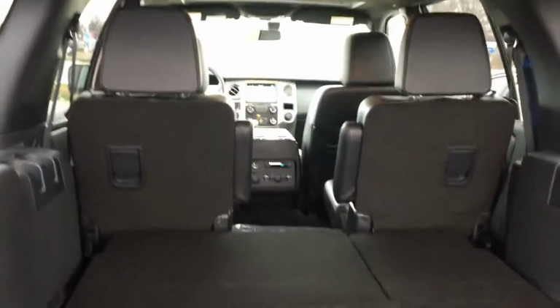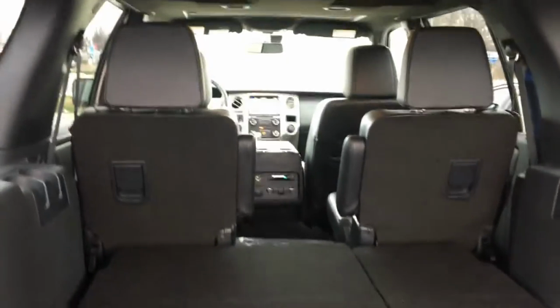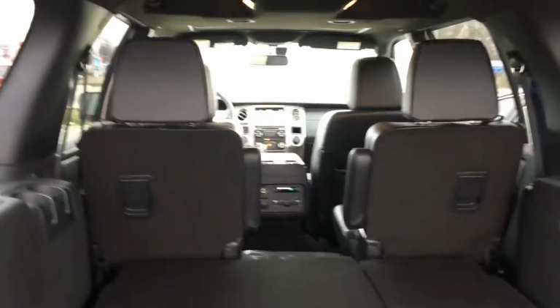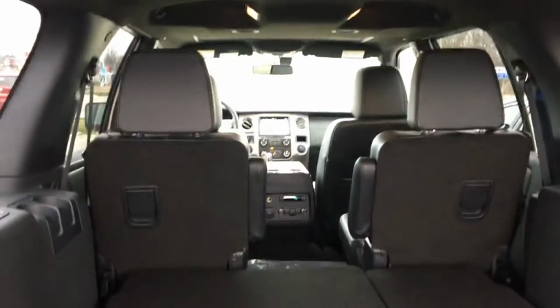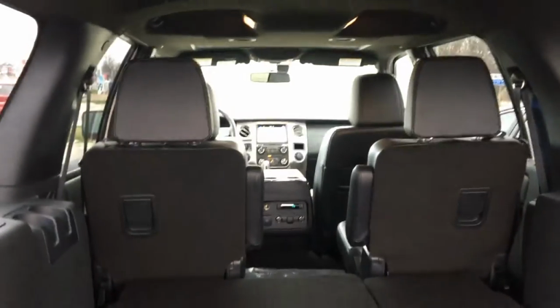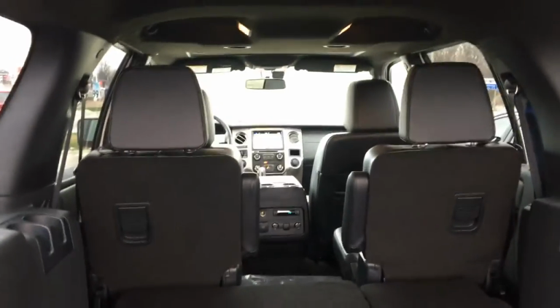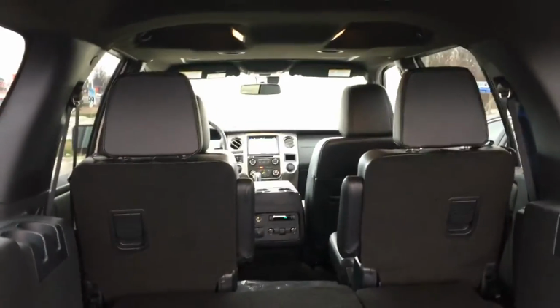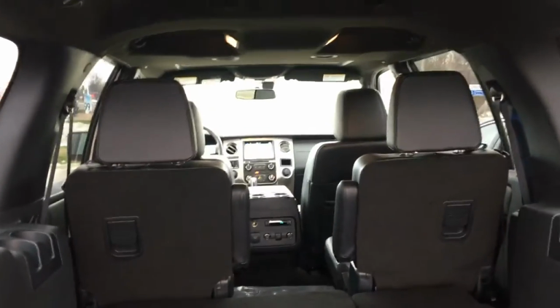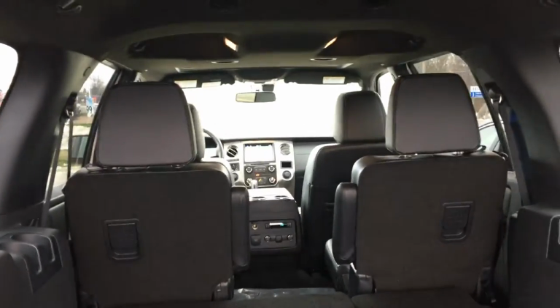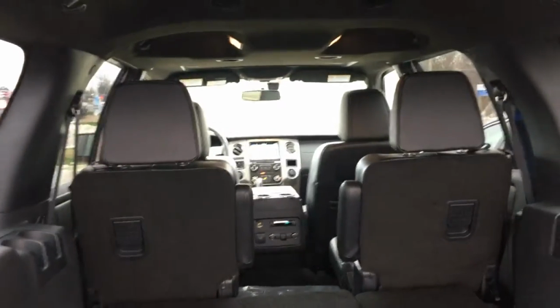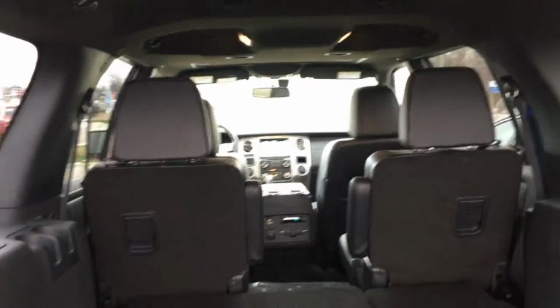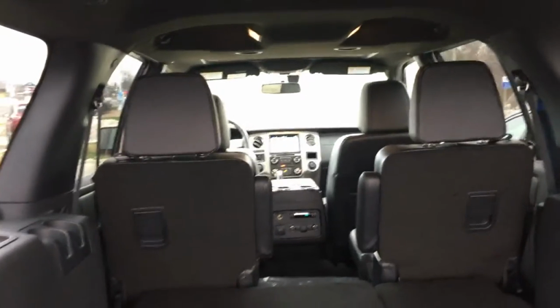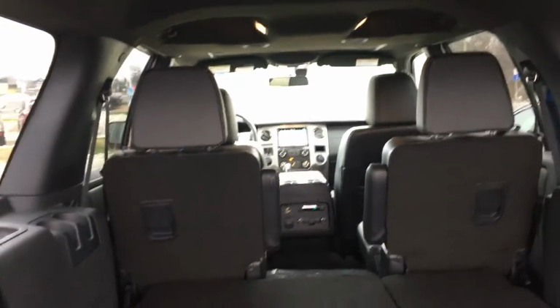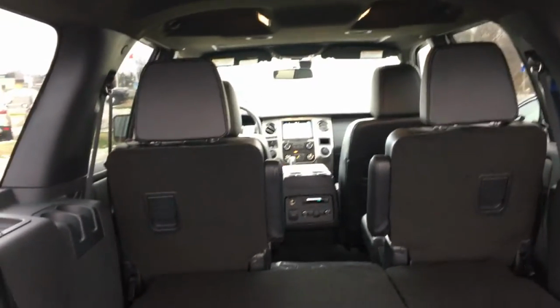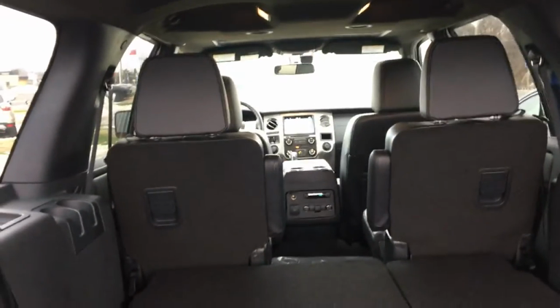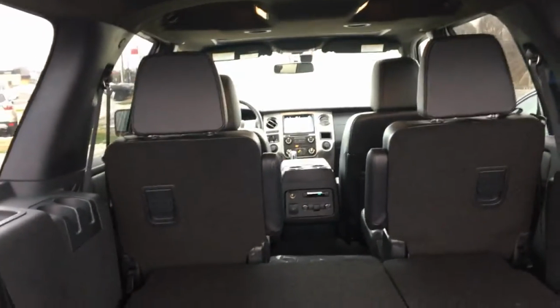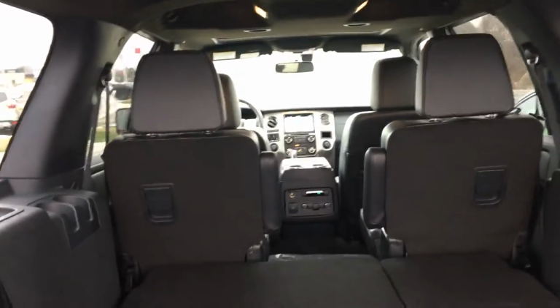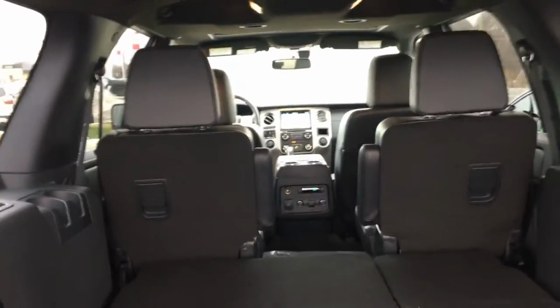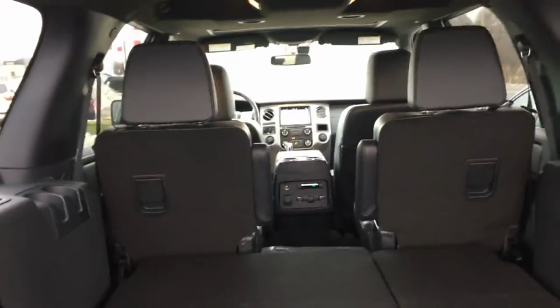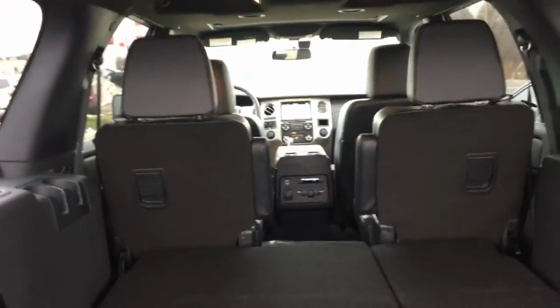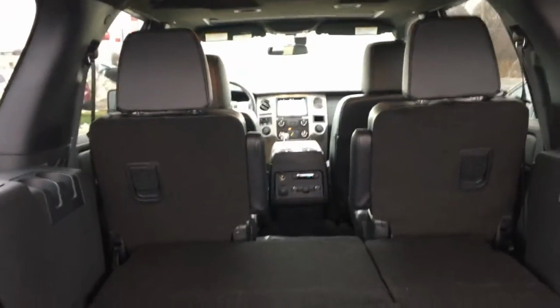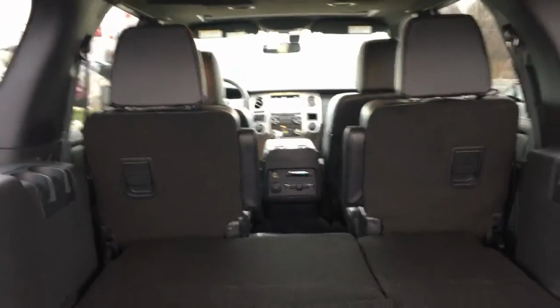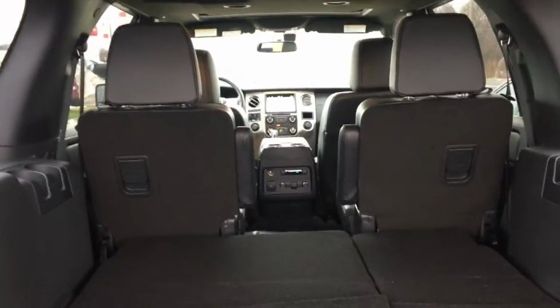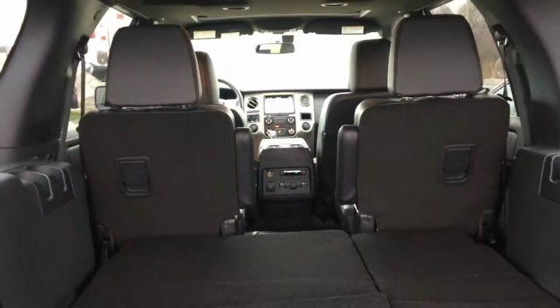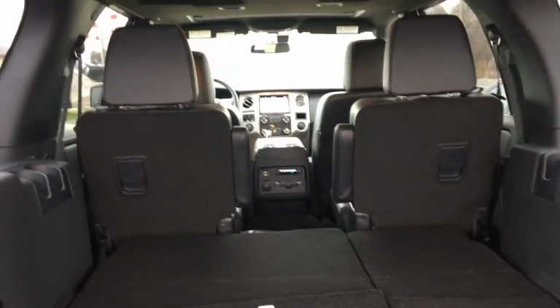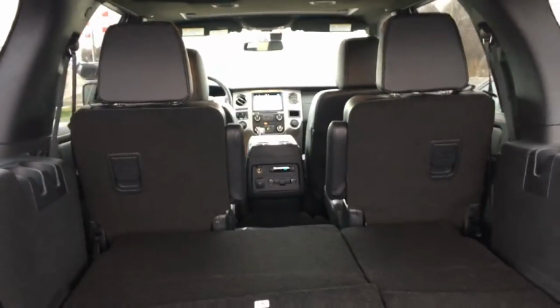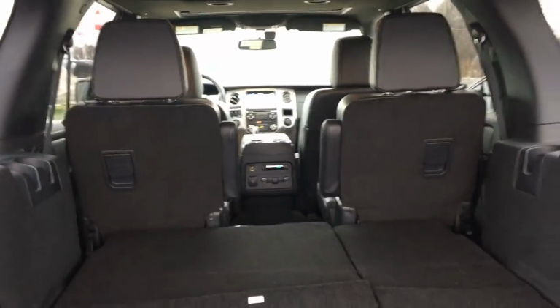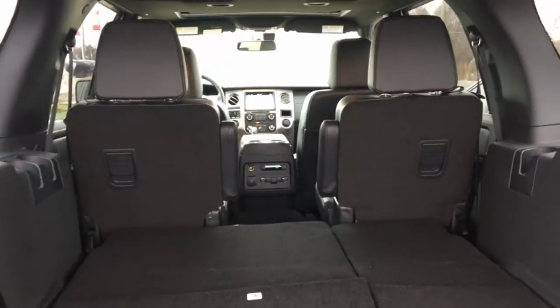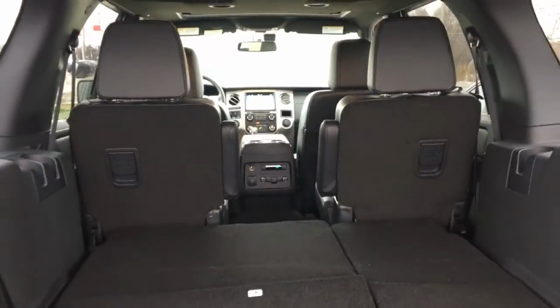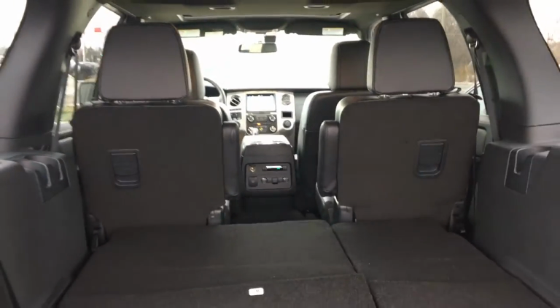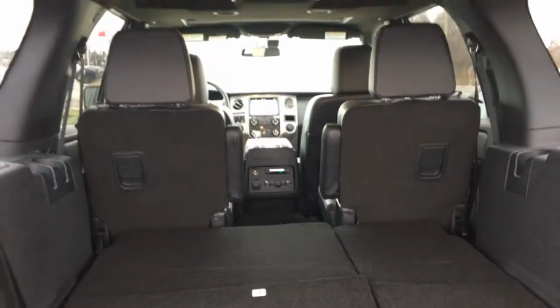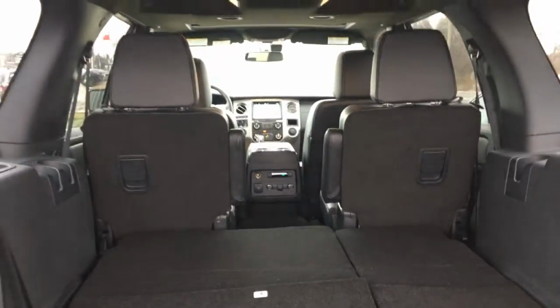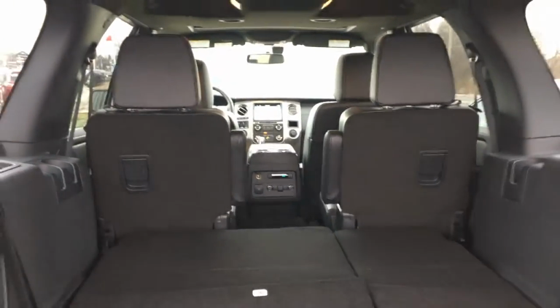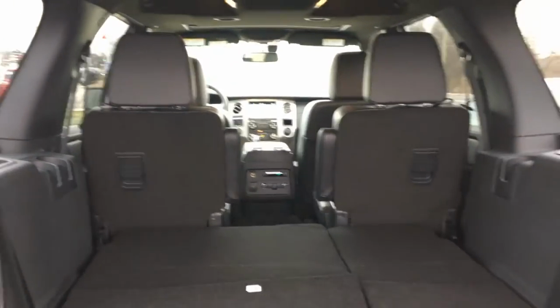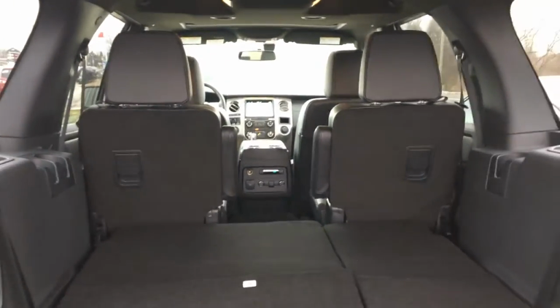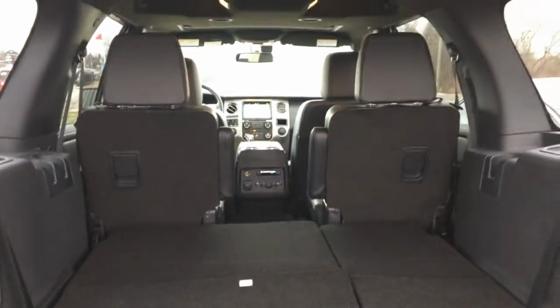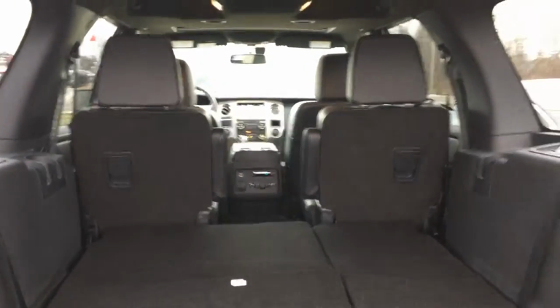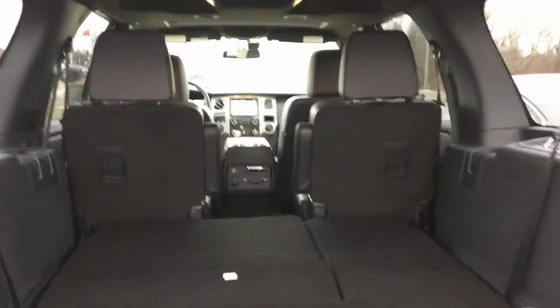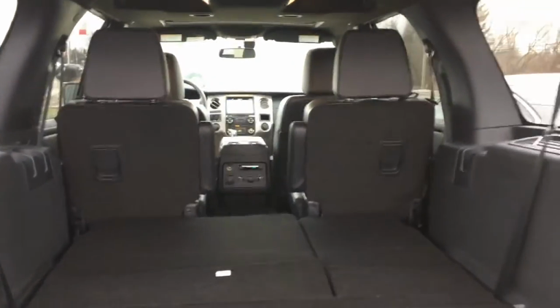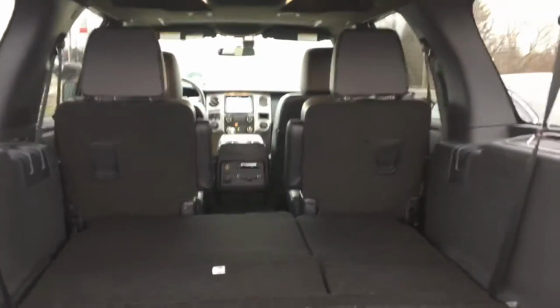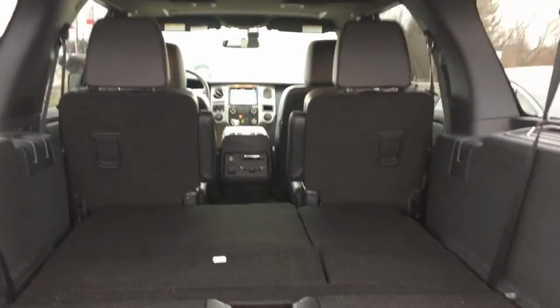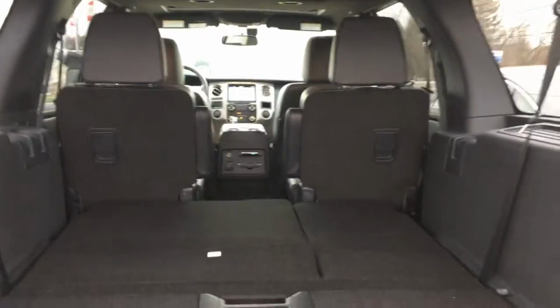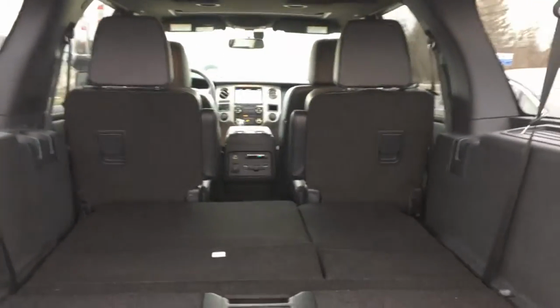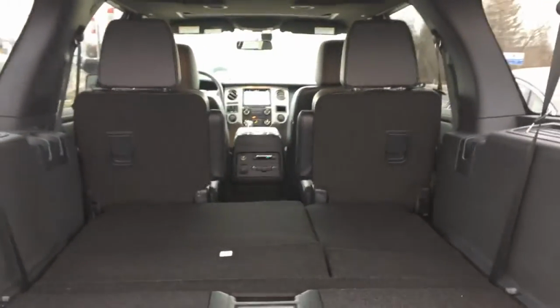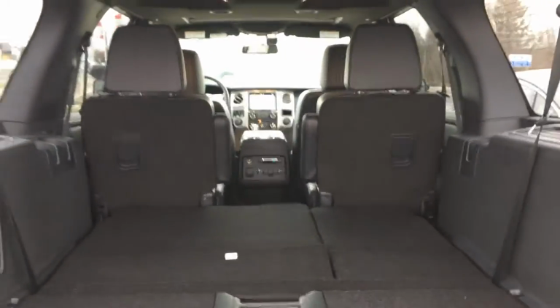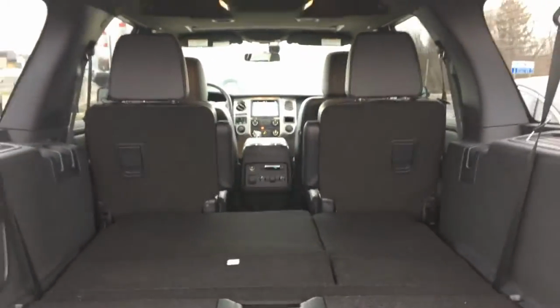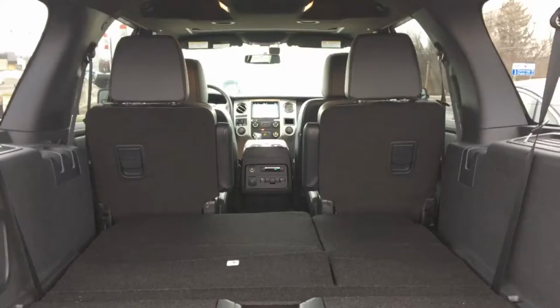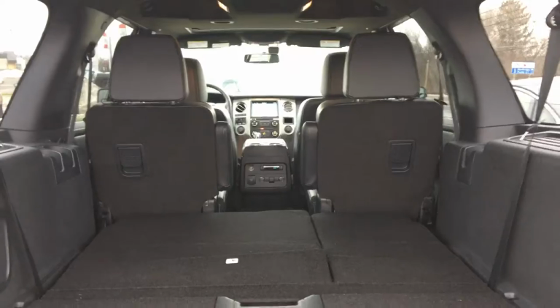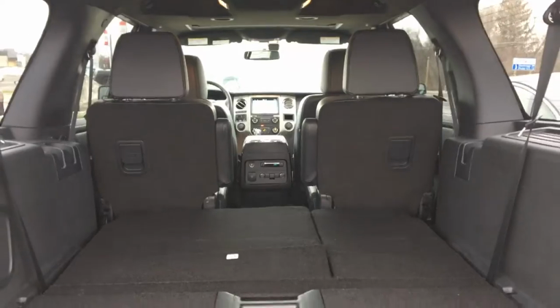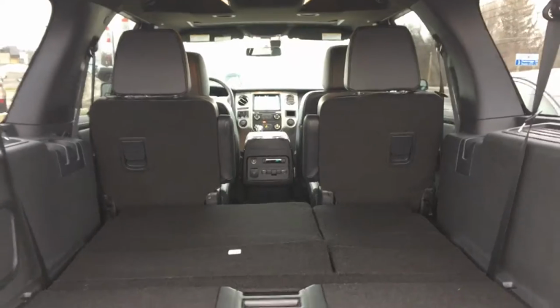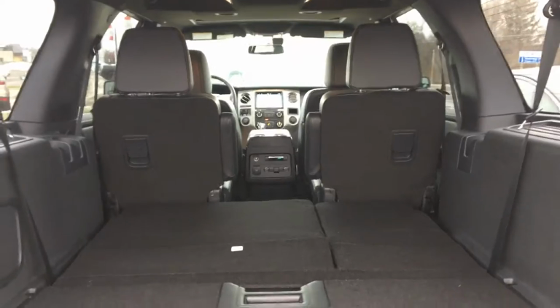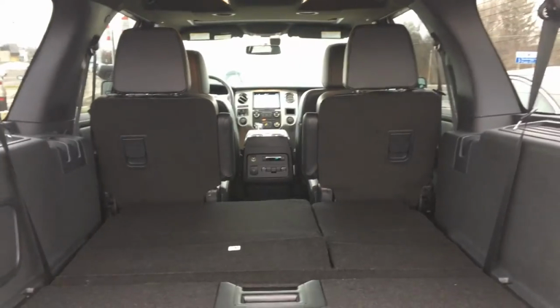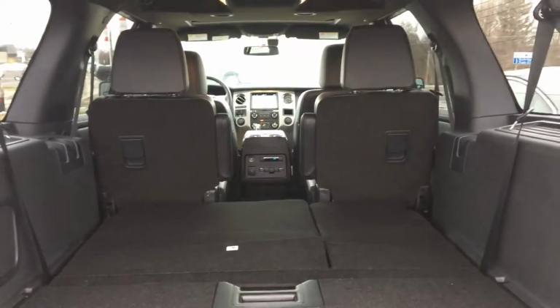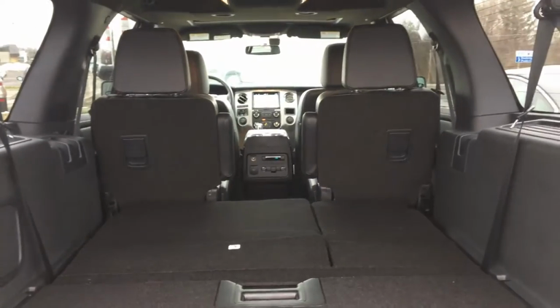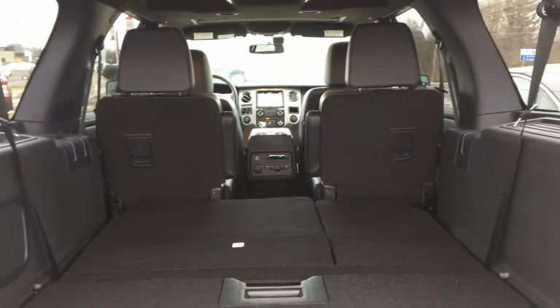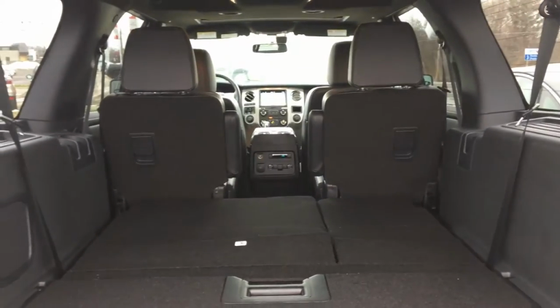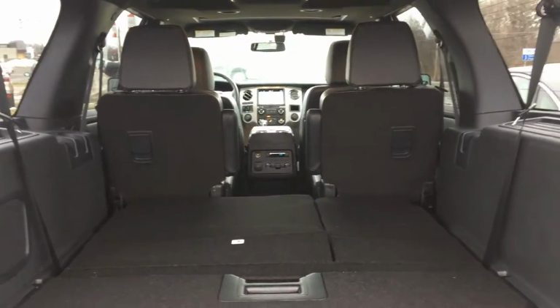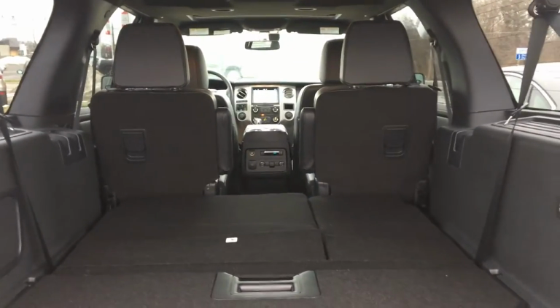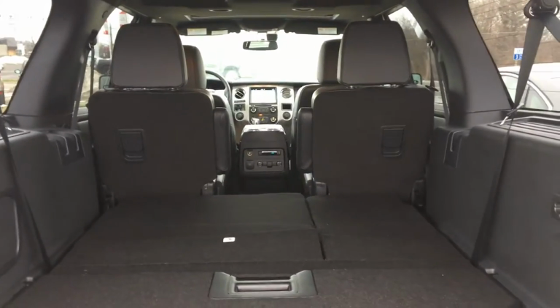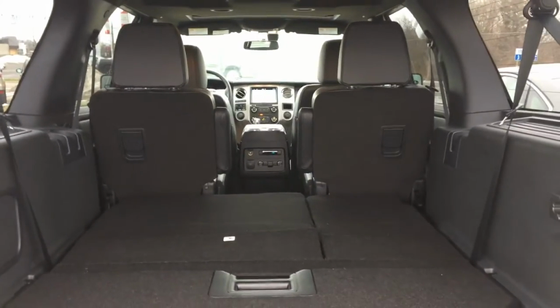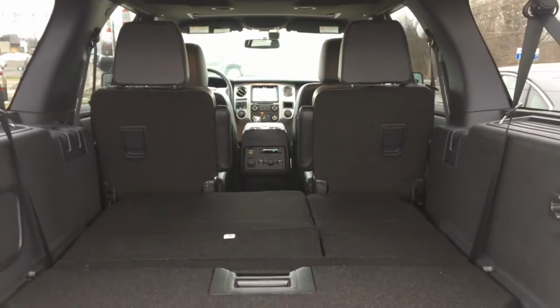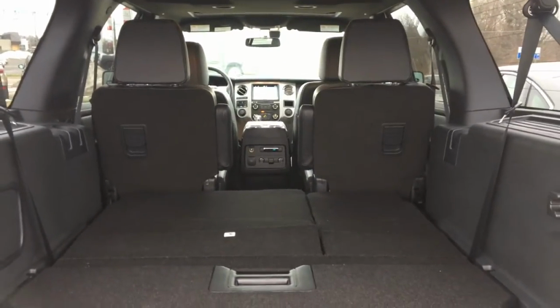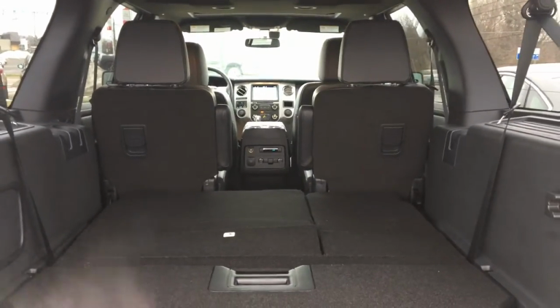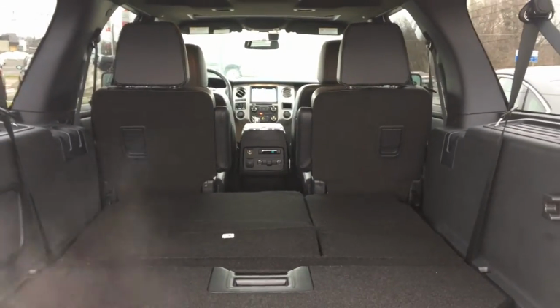Stay tuned — I'll put up a video about the technology in this vehicle. I hope you enjoyed. Bye.